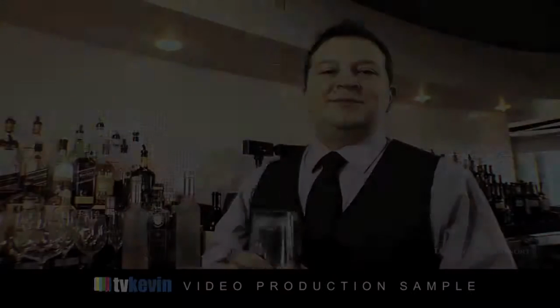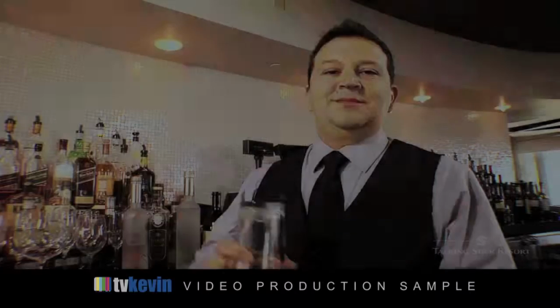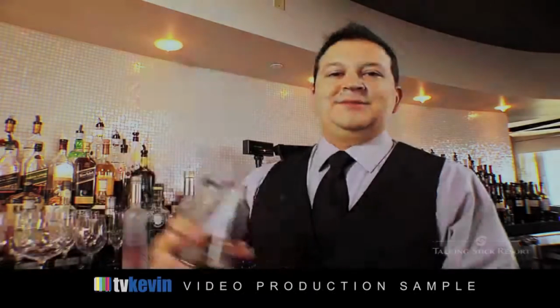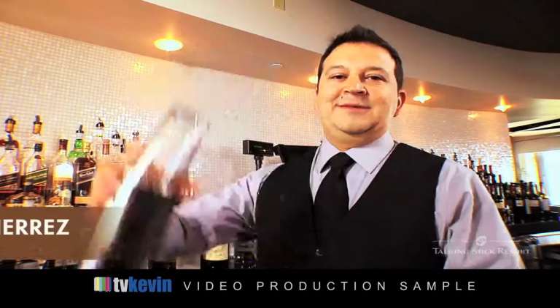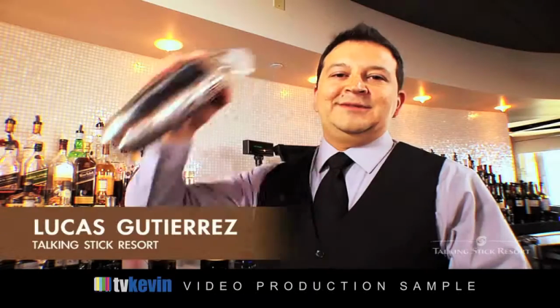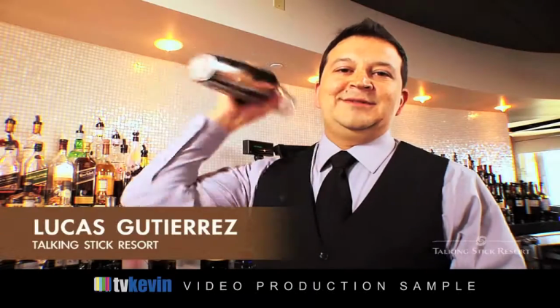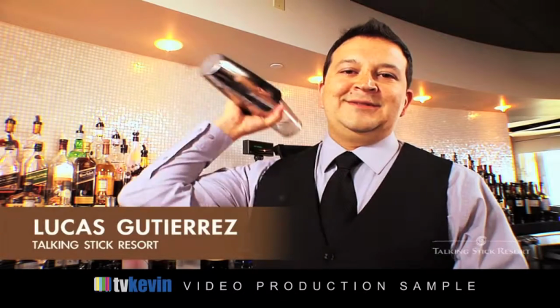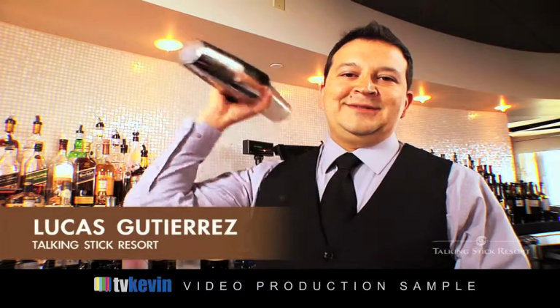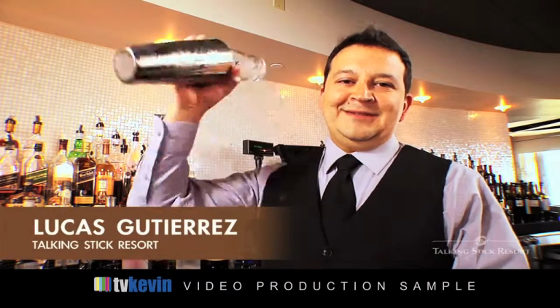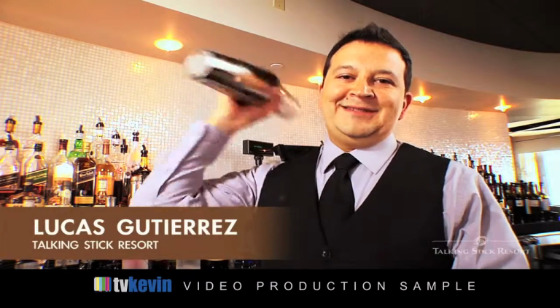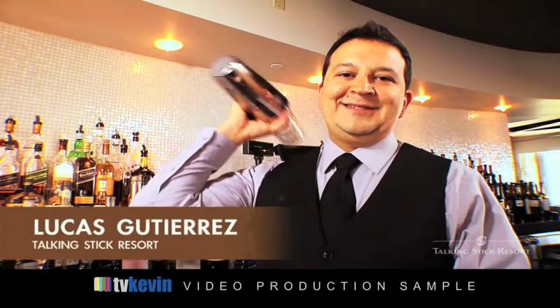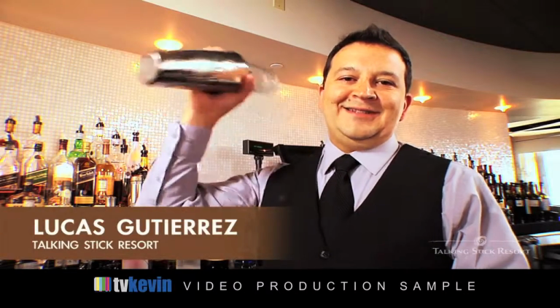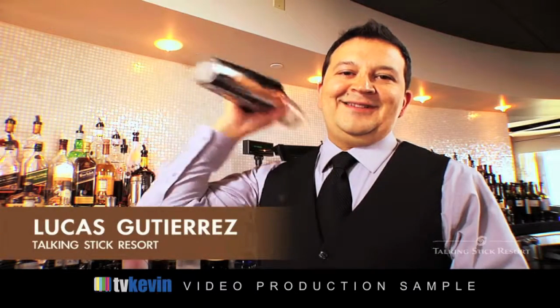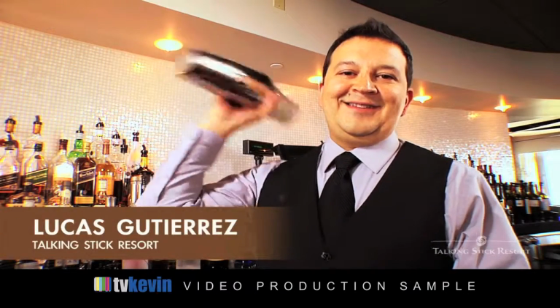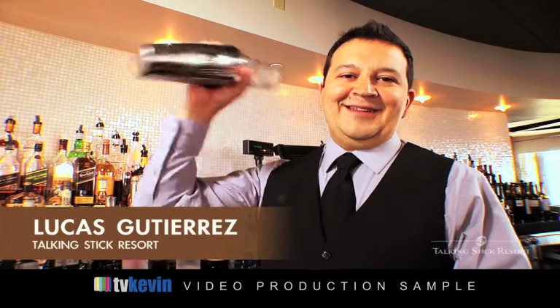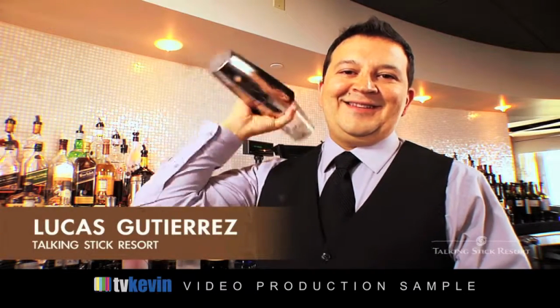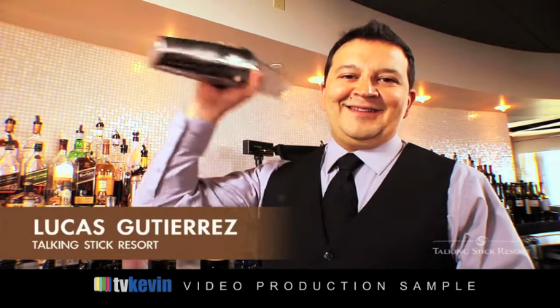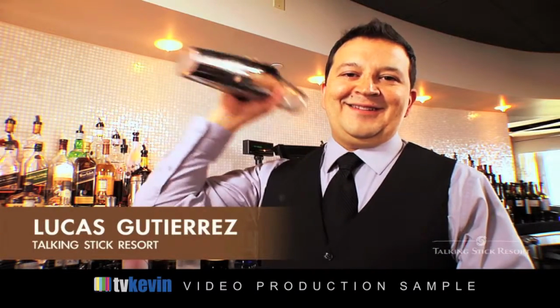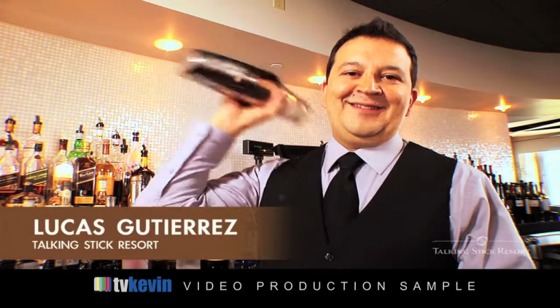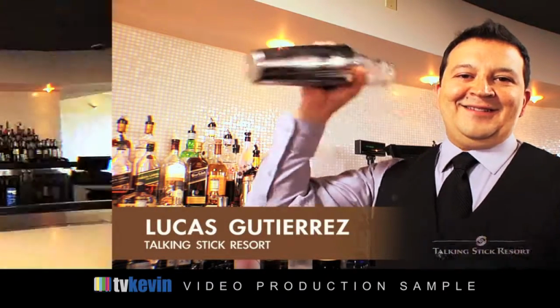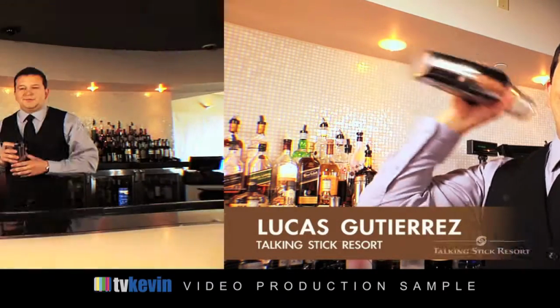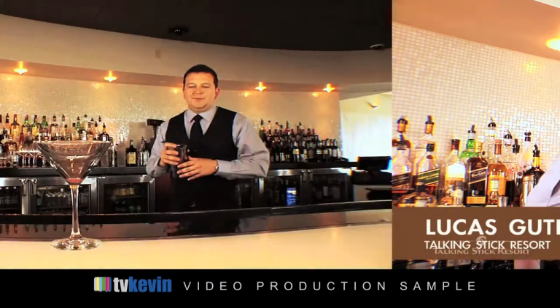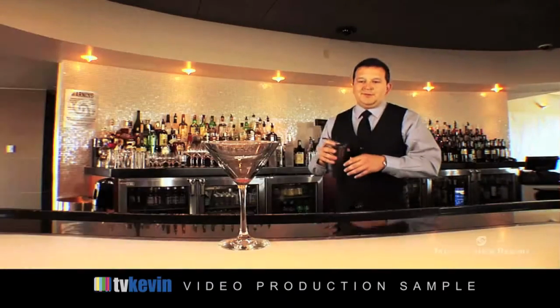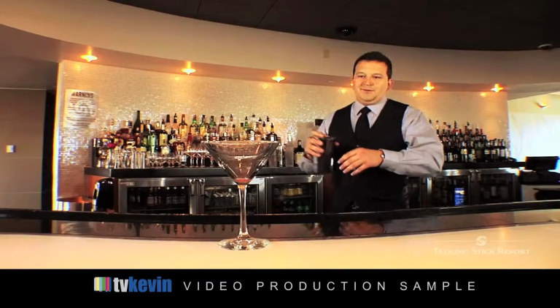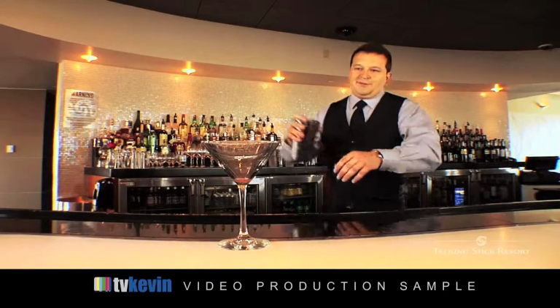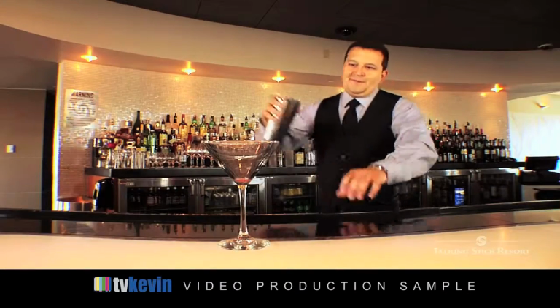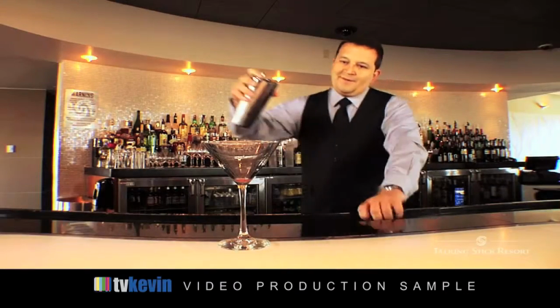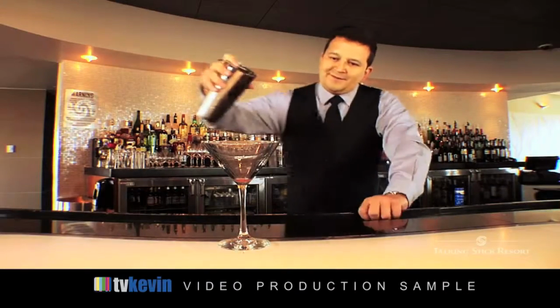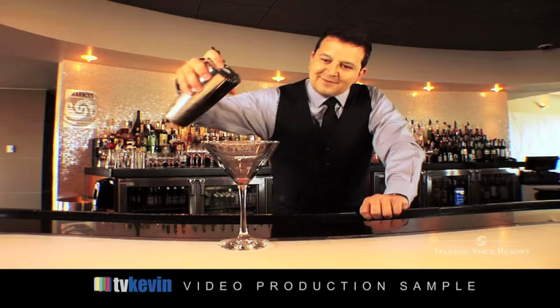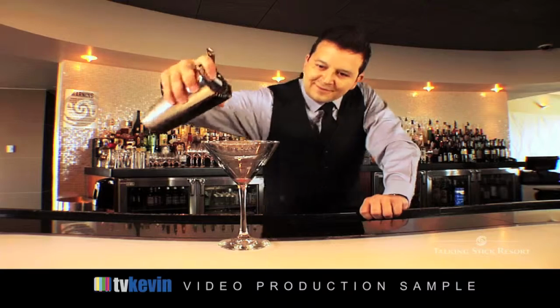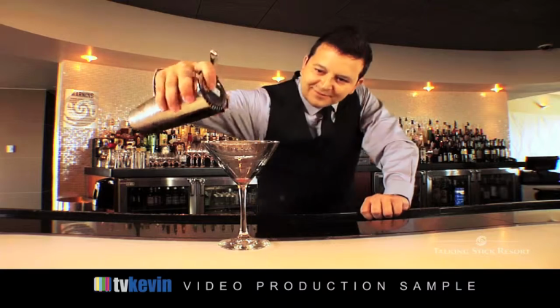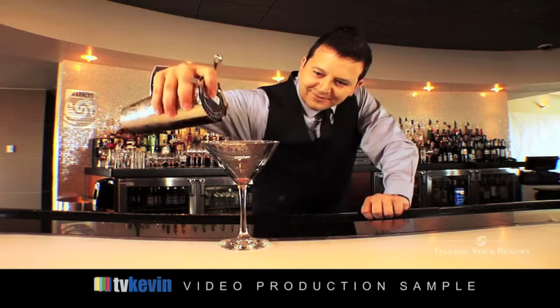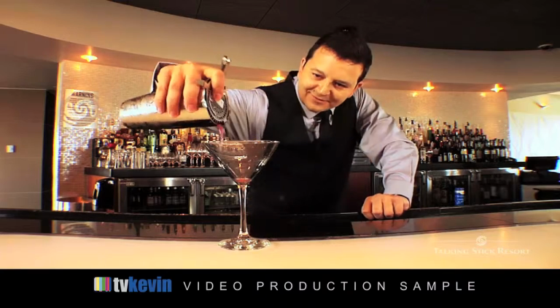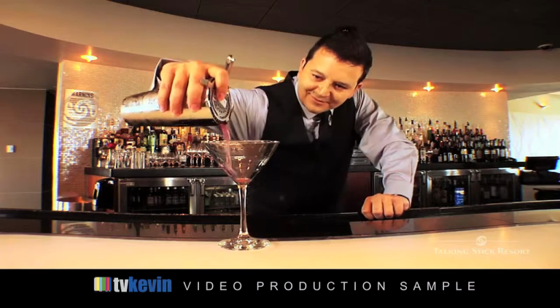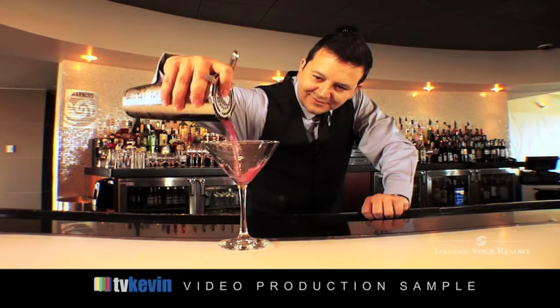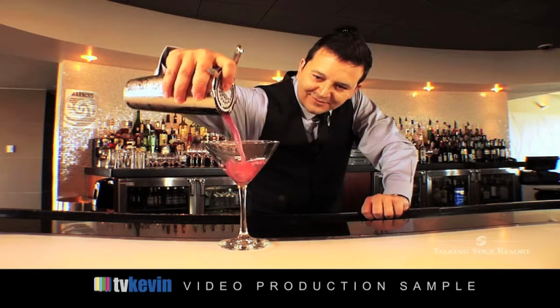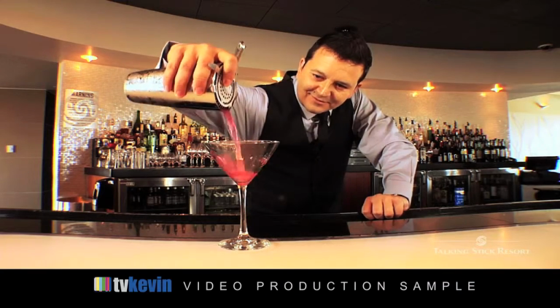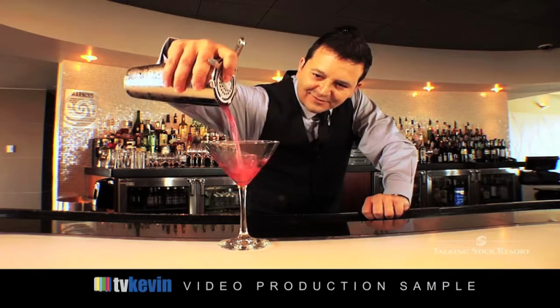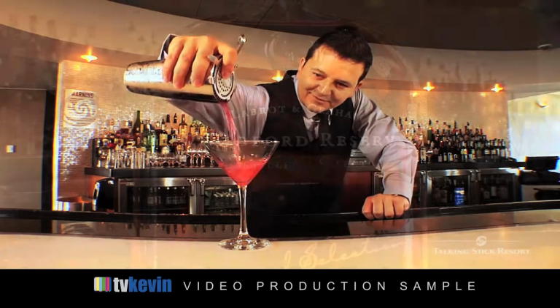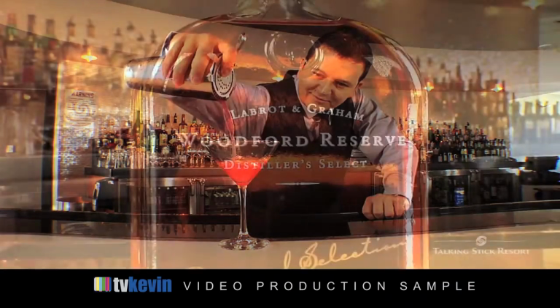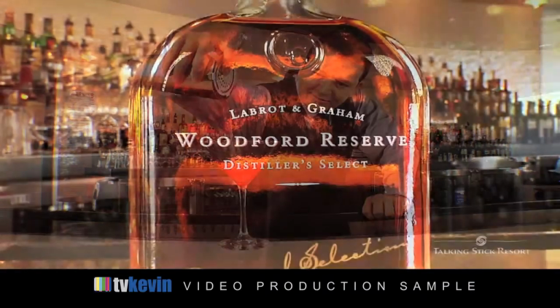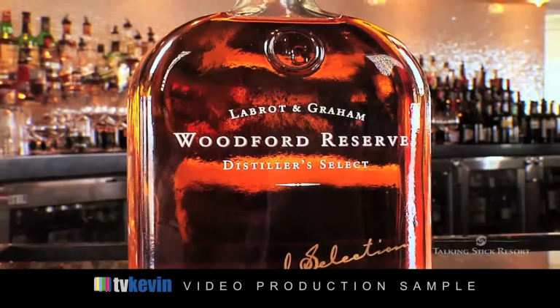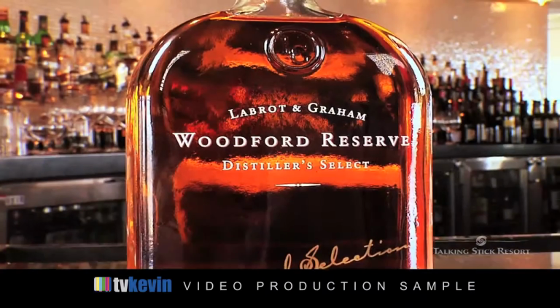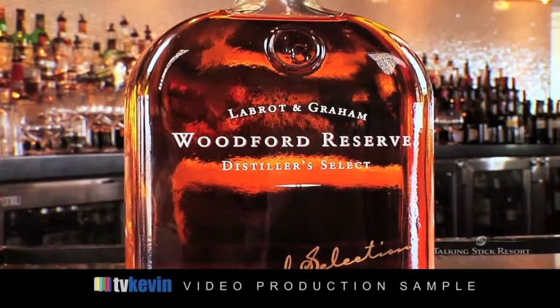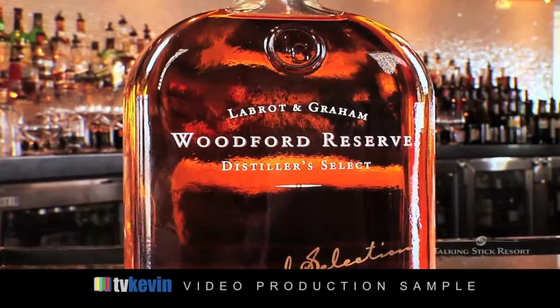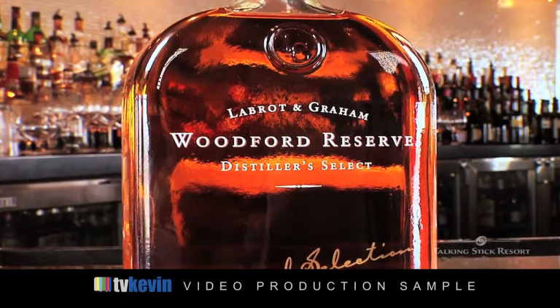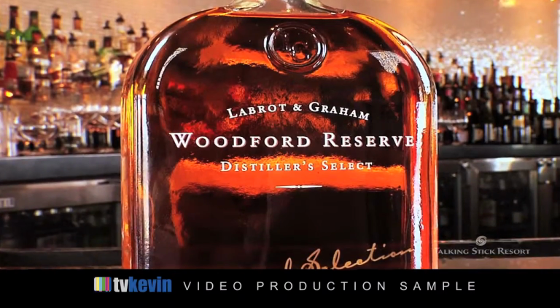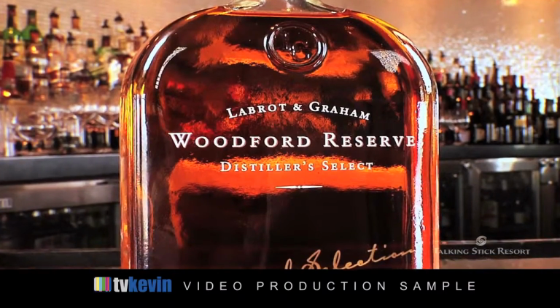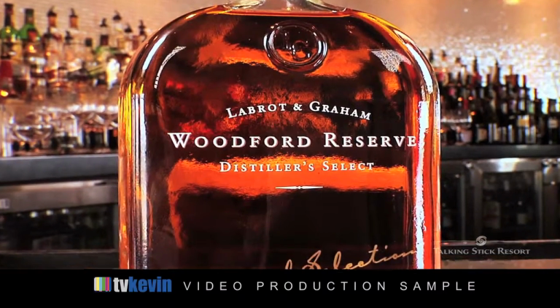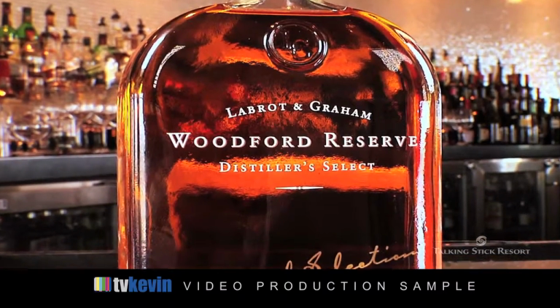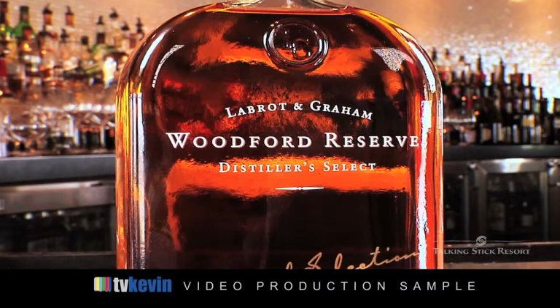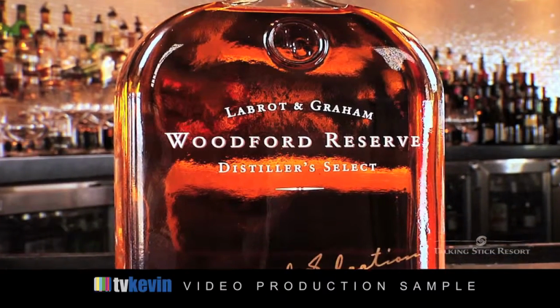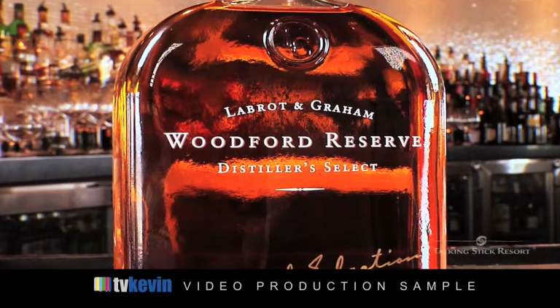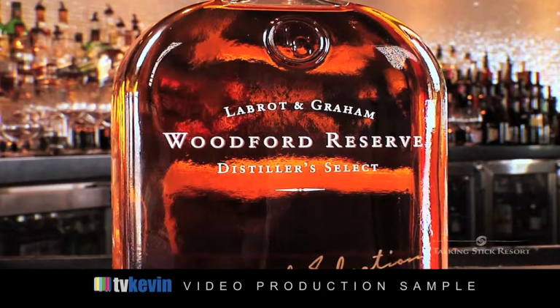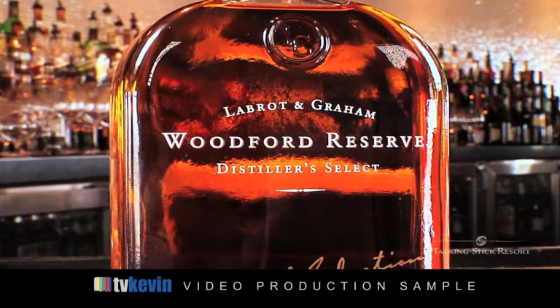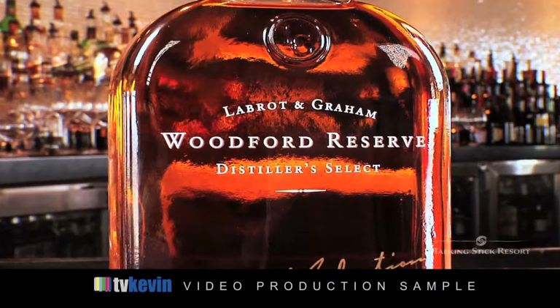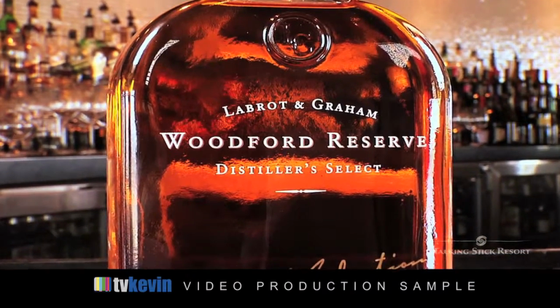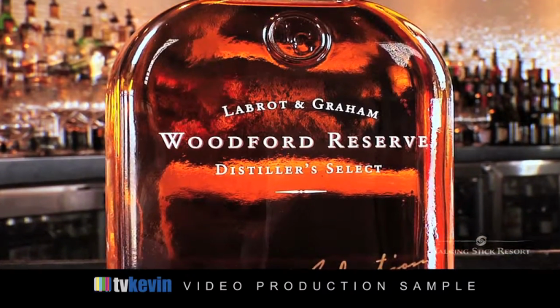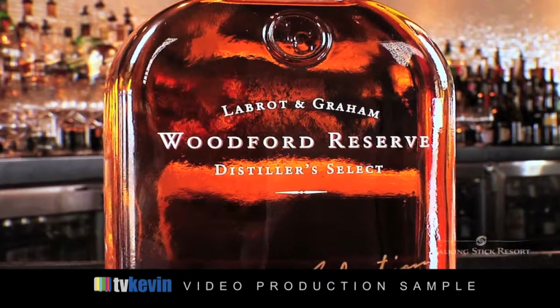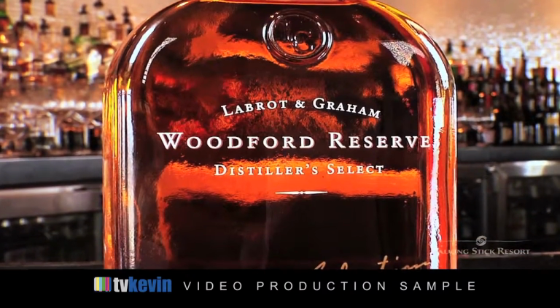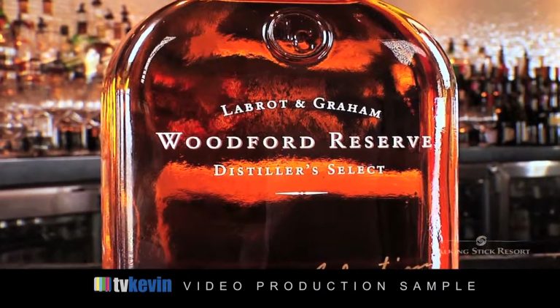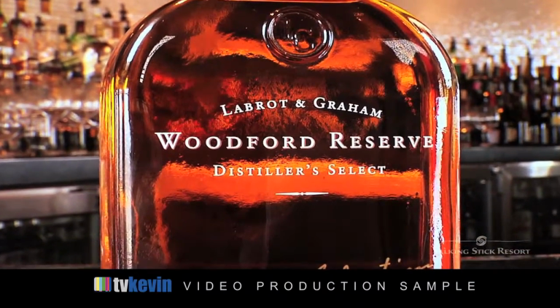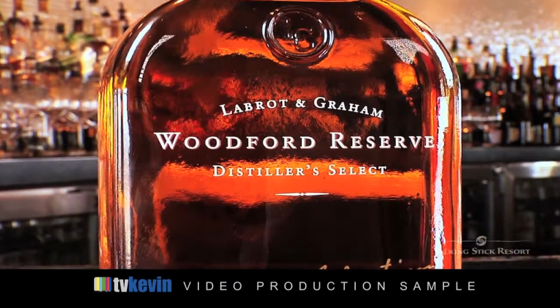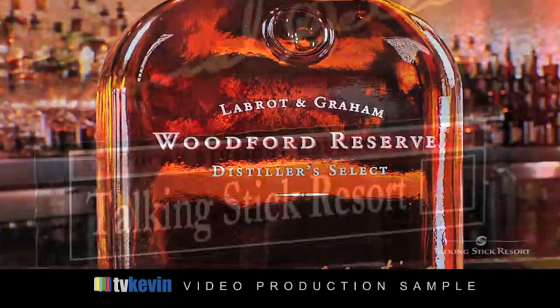Hi, I'm Lucas Gutierrez from Talking Stick Resort. Today we're making the Blackberry Manhattan using Woodford Reserve Talking Stick Resort Personal Selection Bourbon.